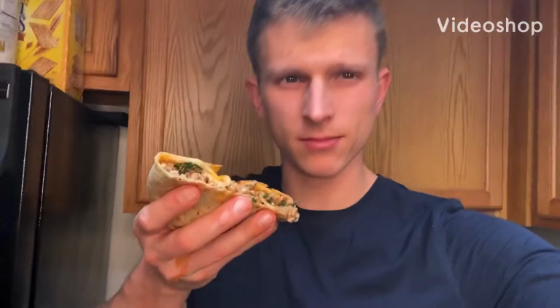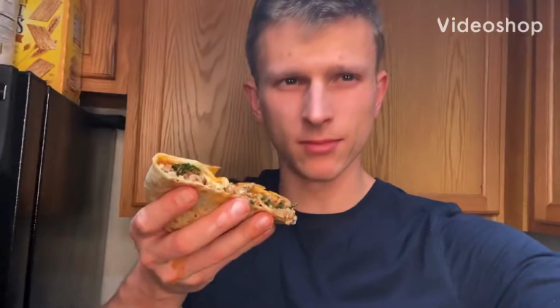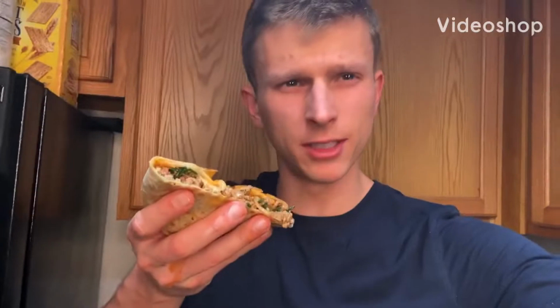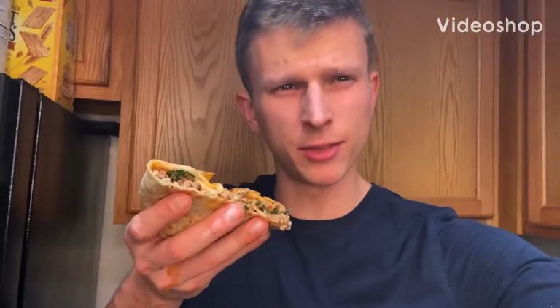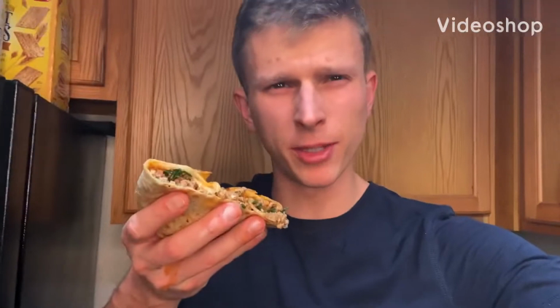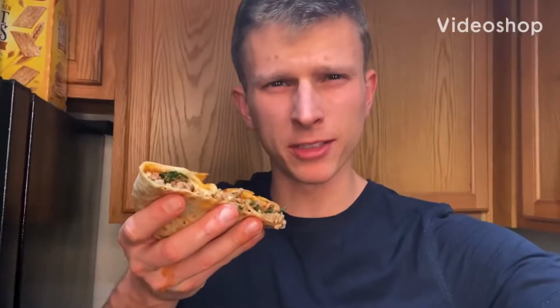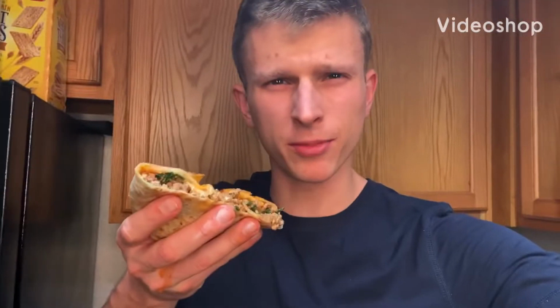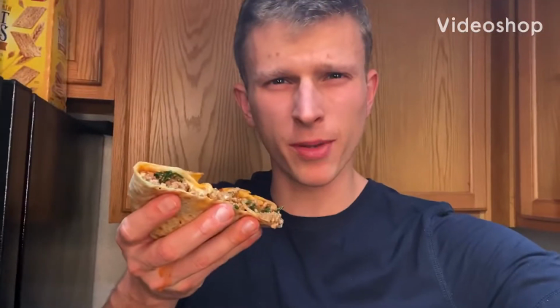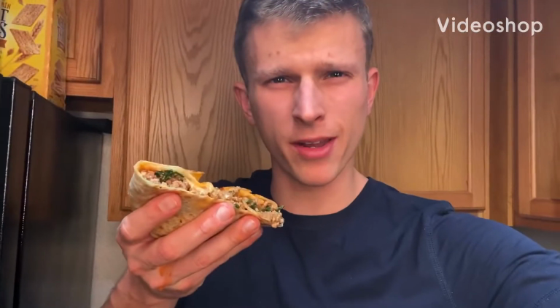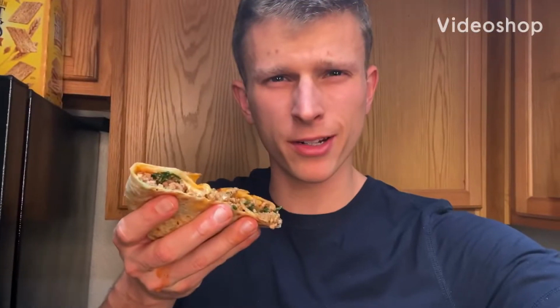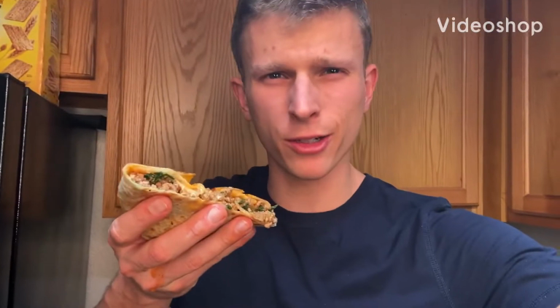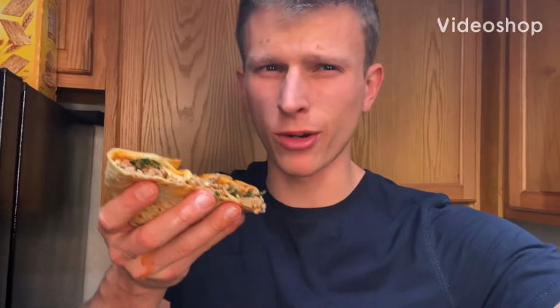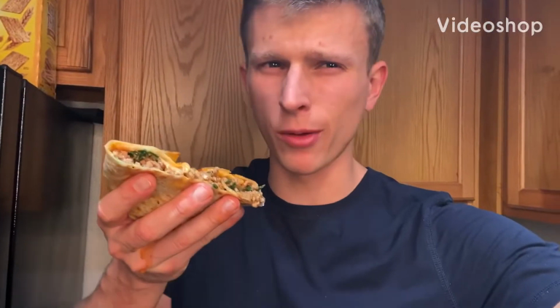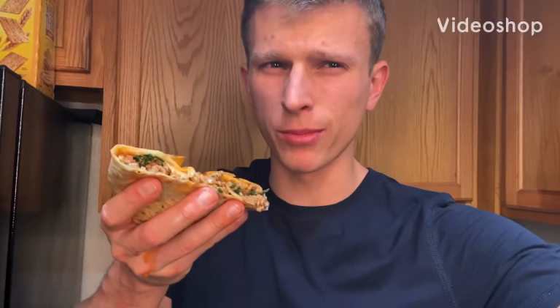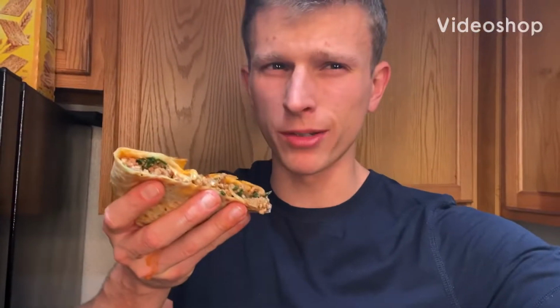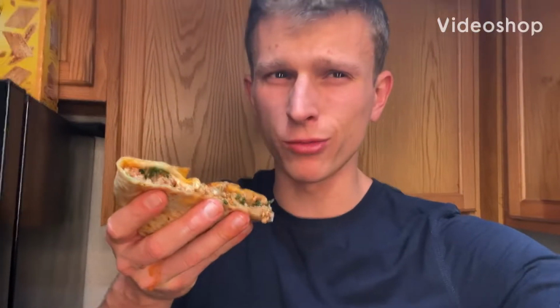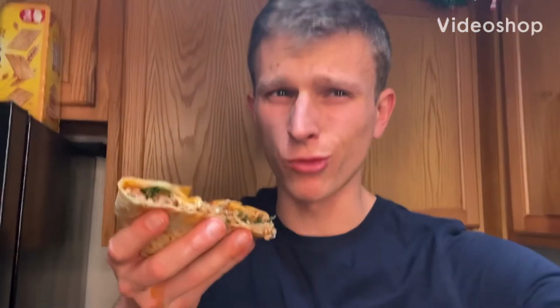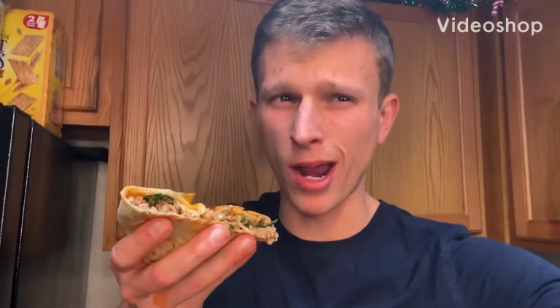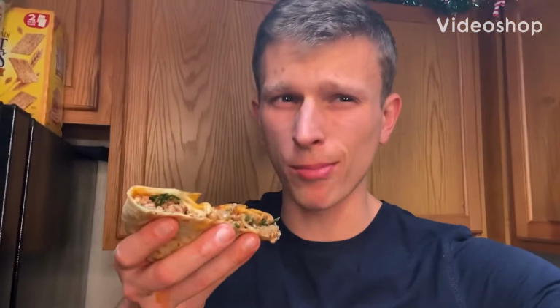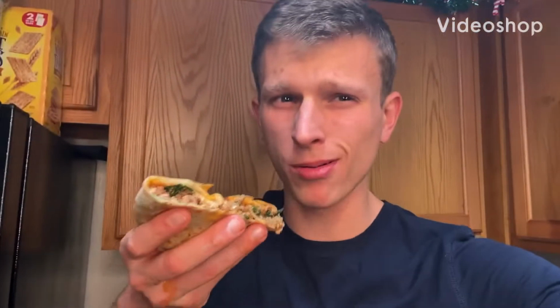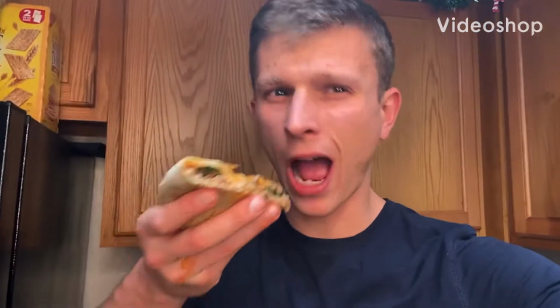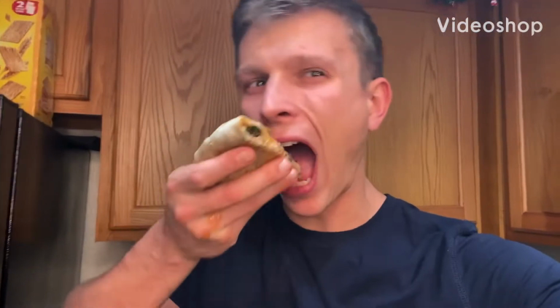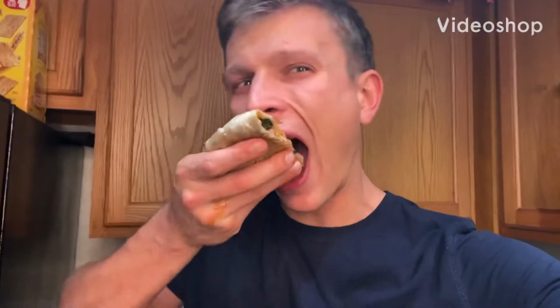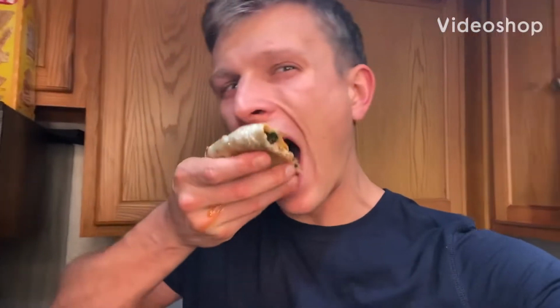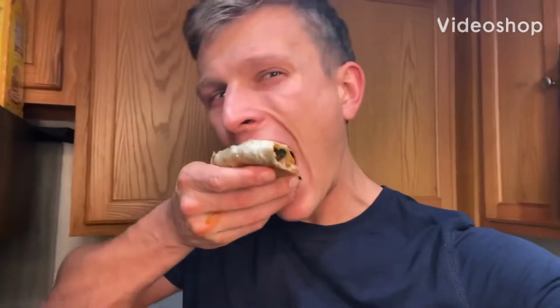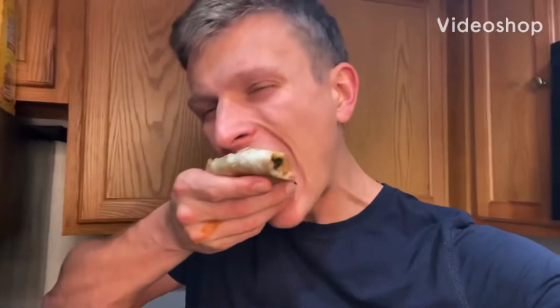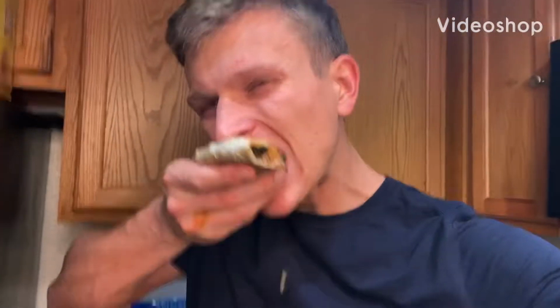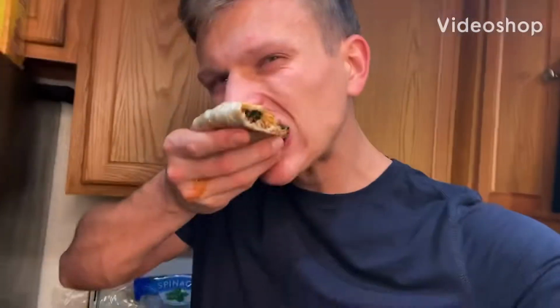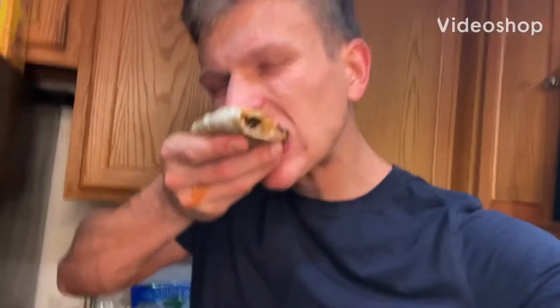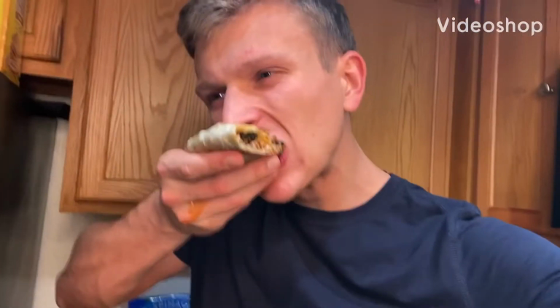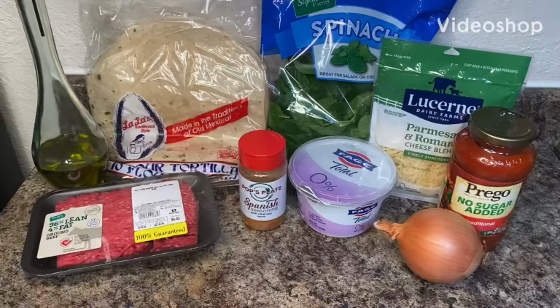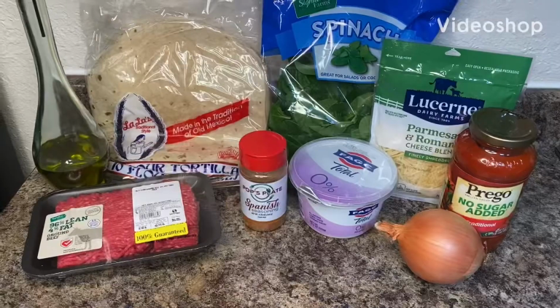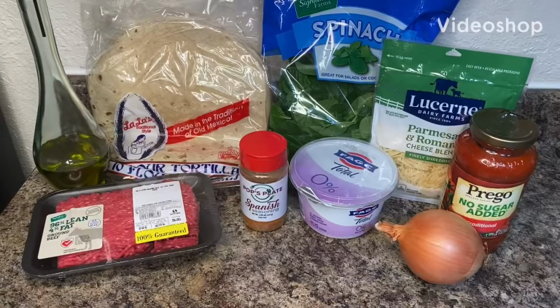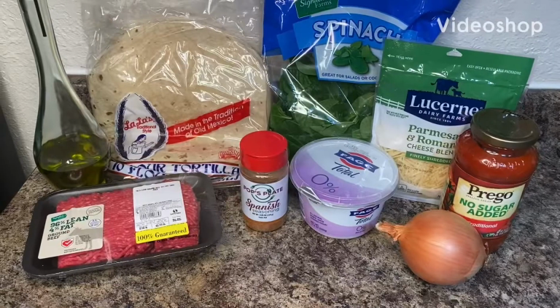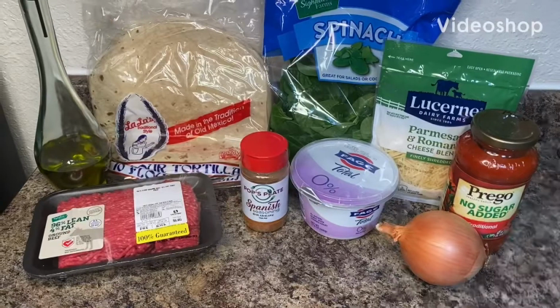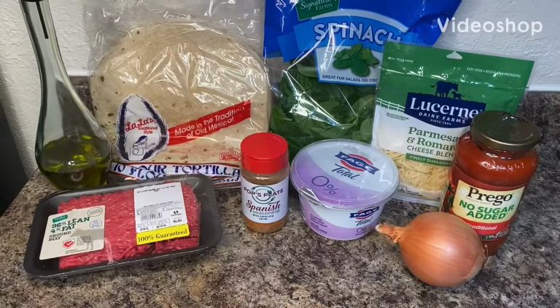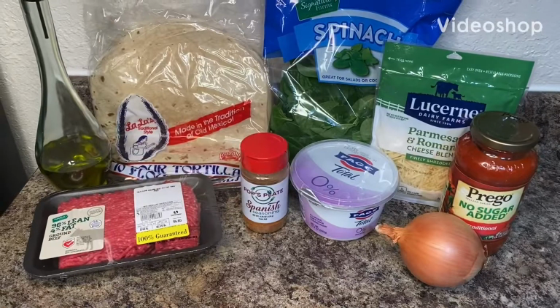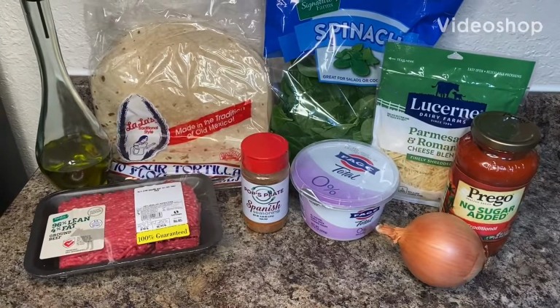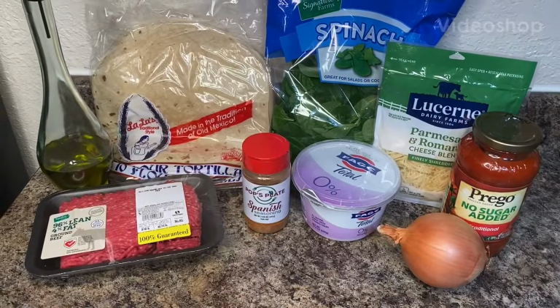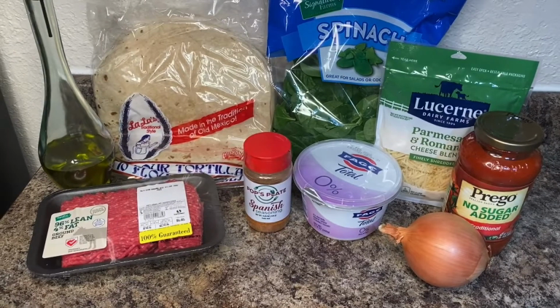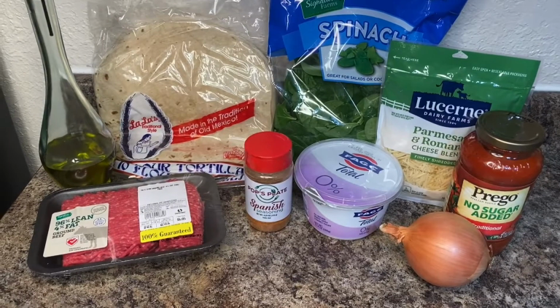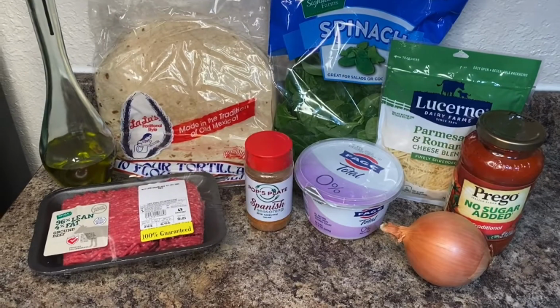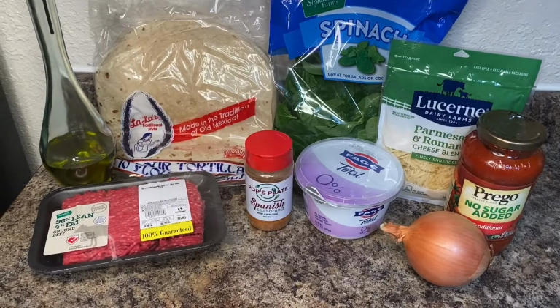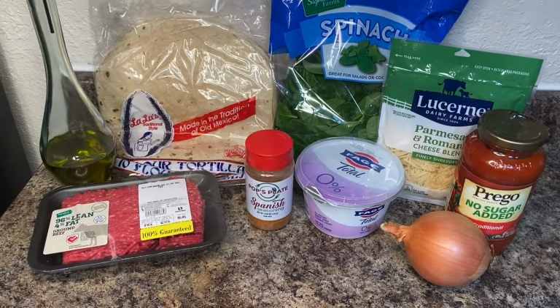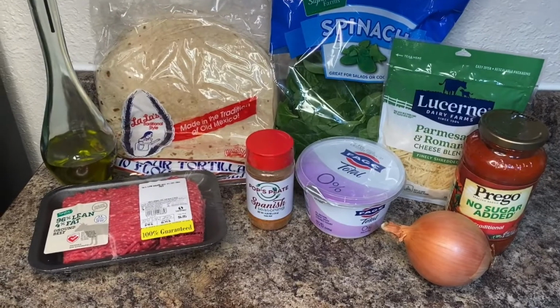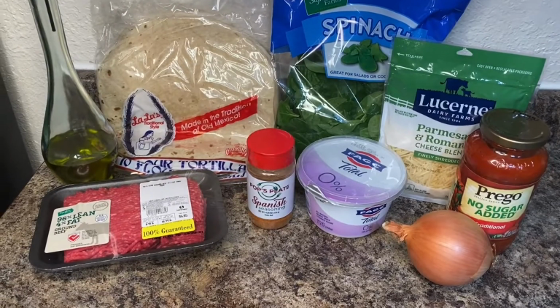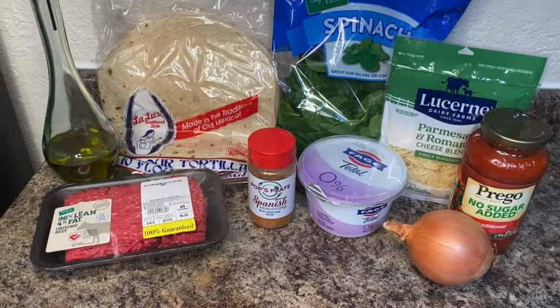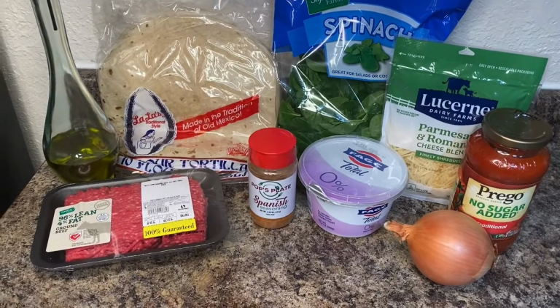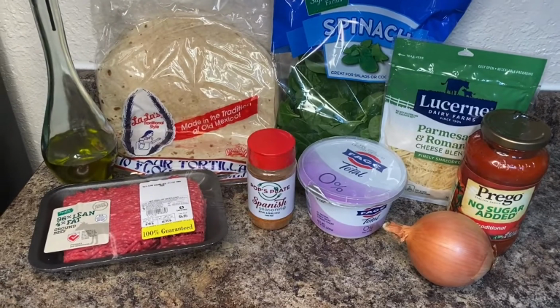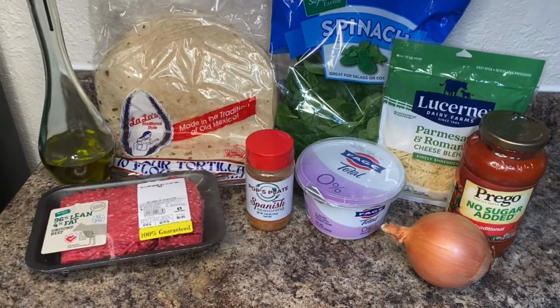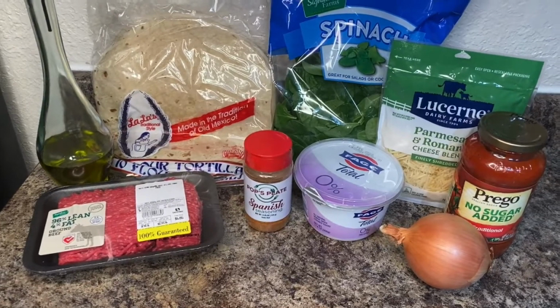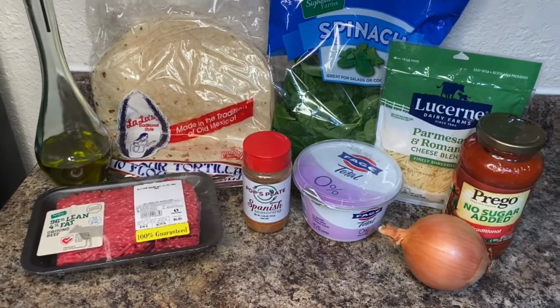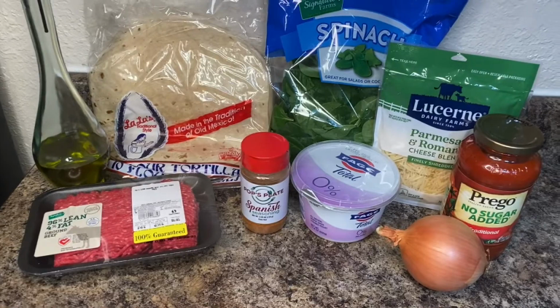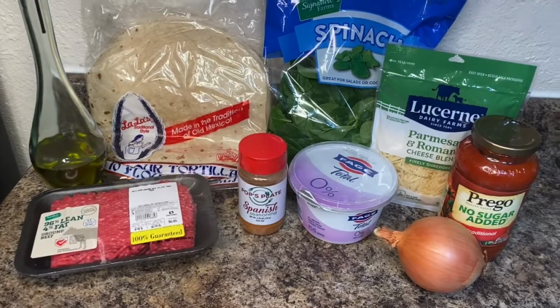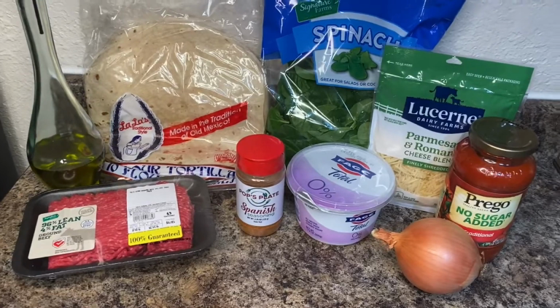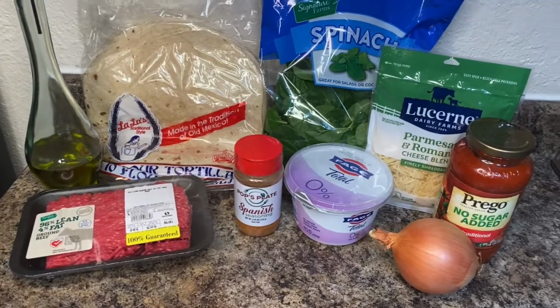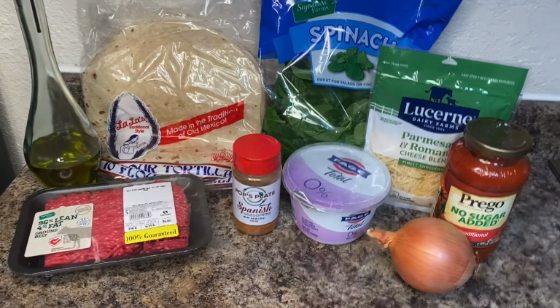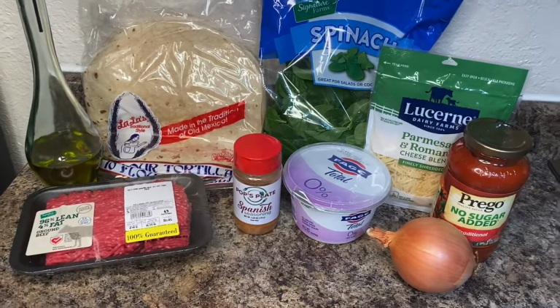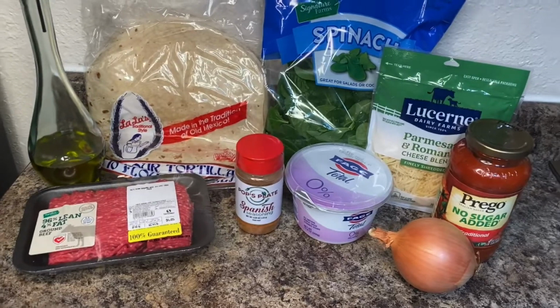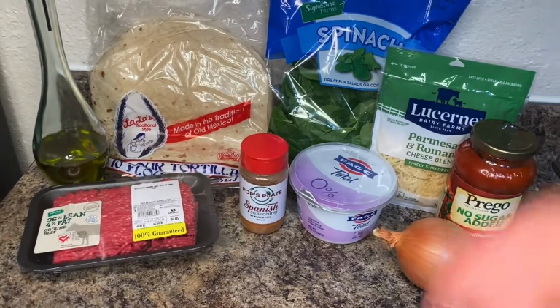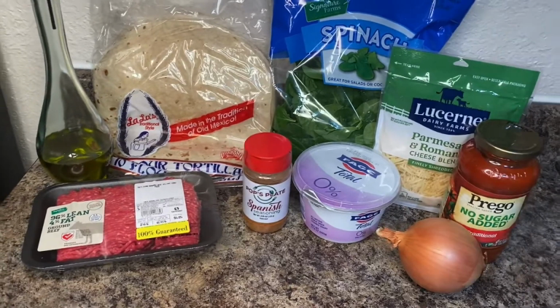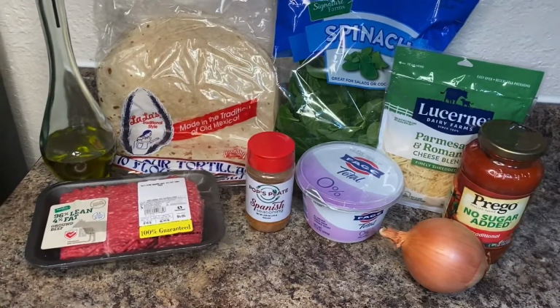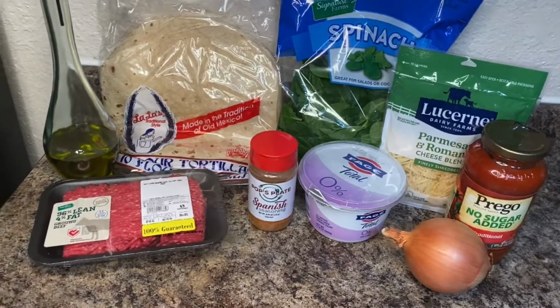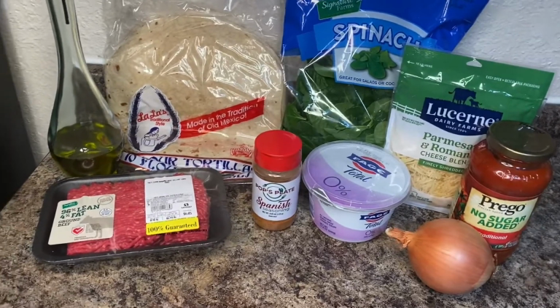Let's make a Spanish ground beef wrap. All right, let's get started. This is what we're going to be working with today.